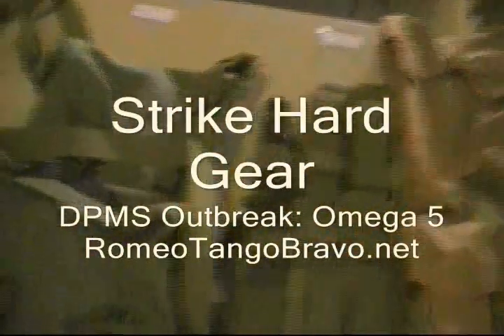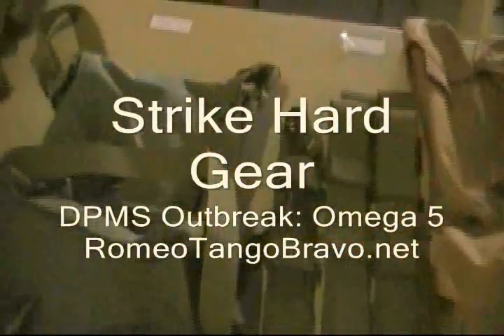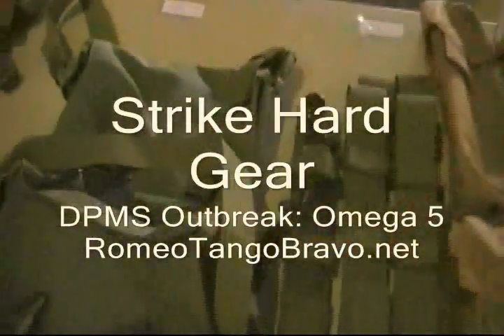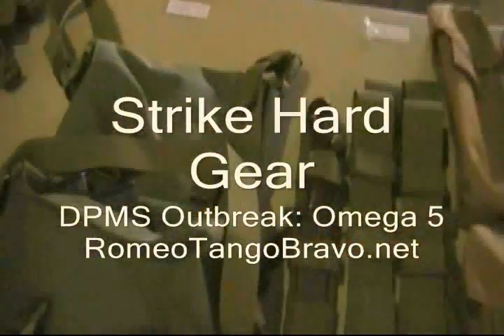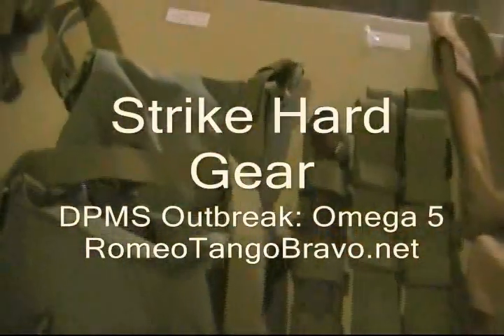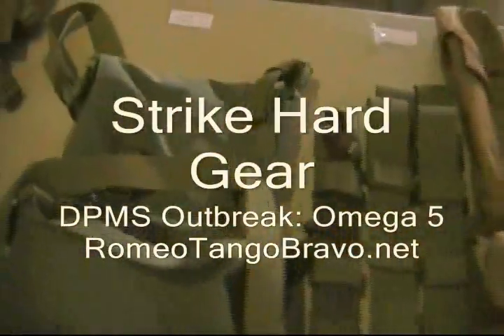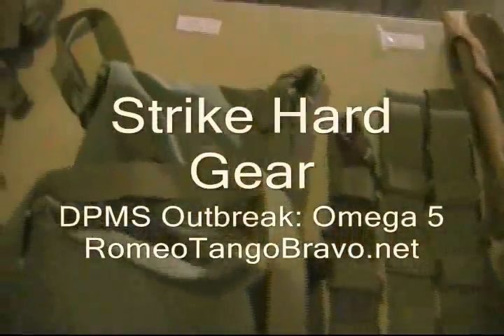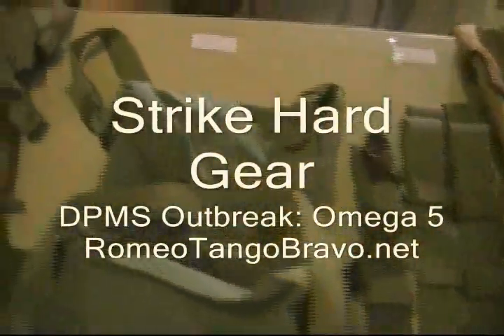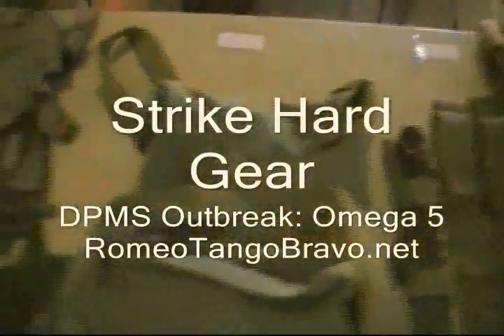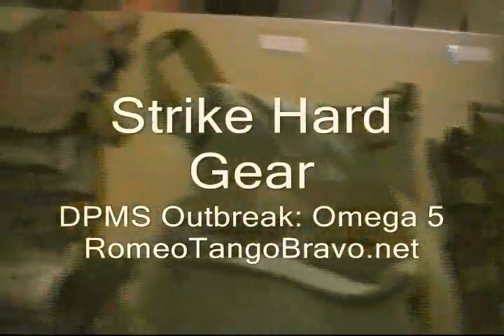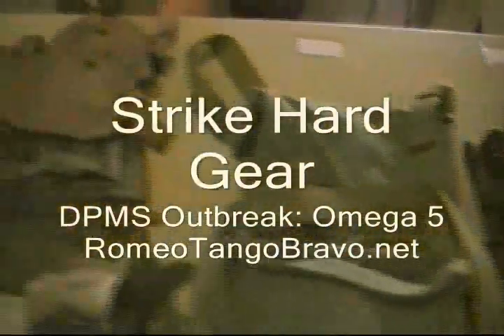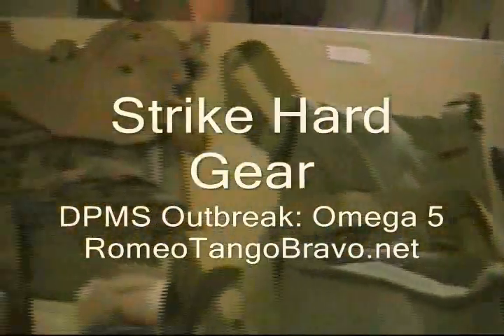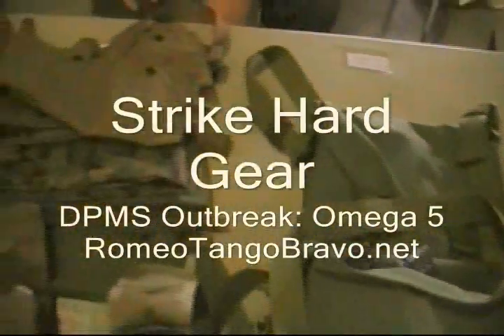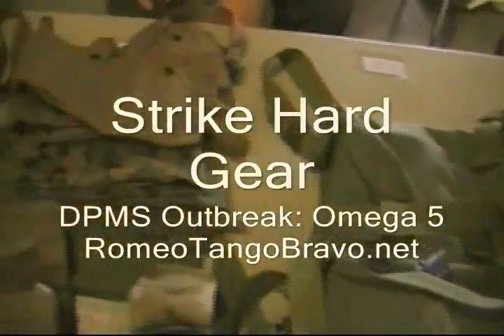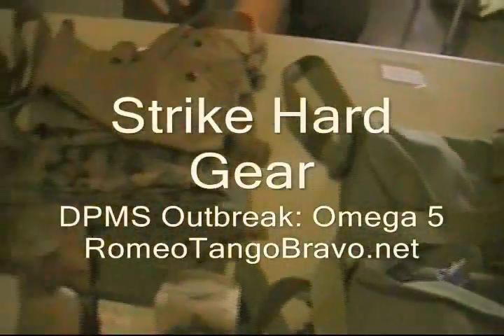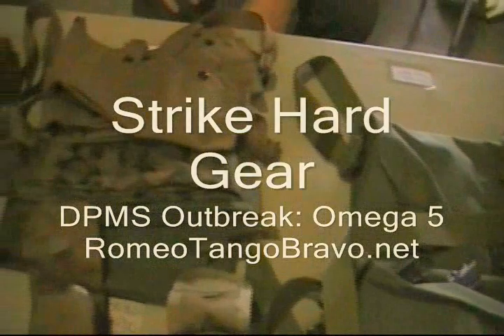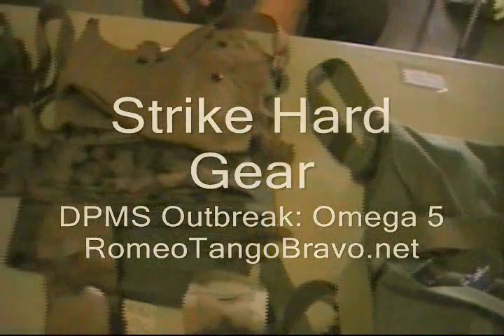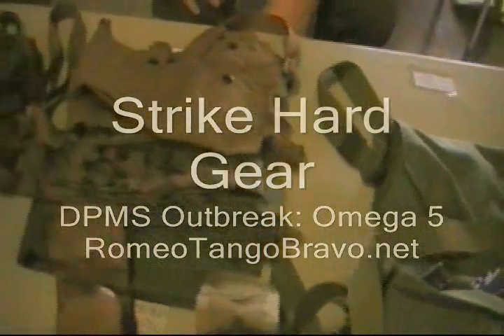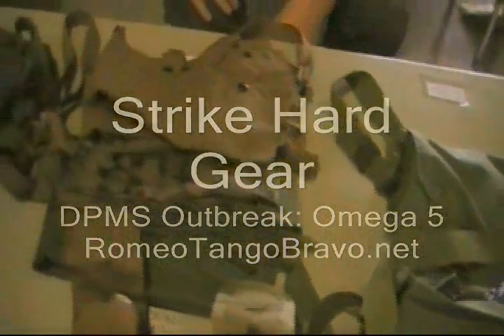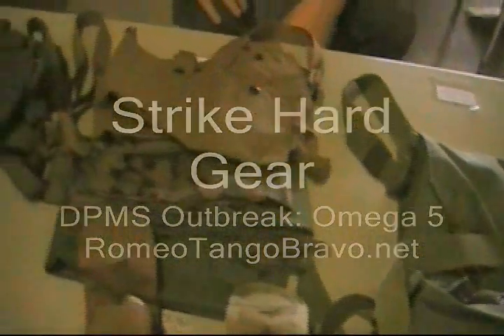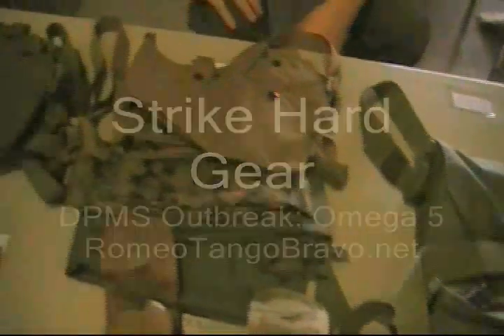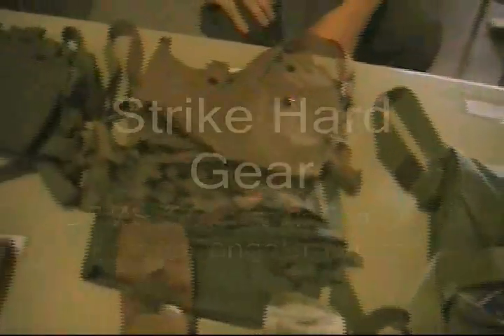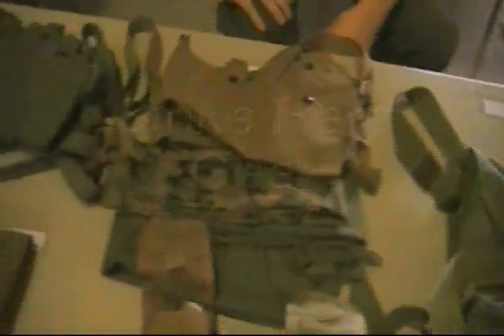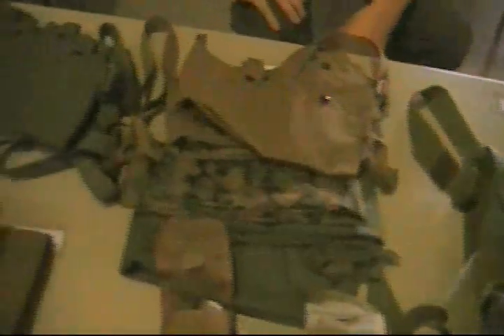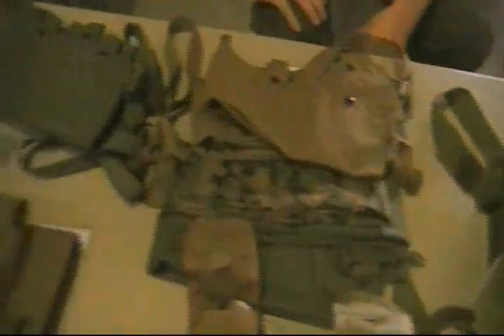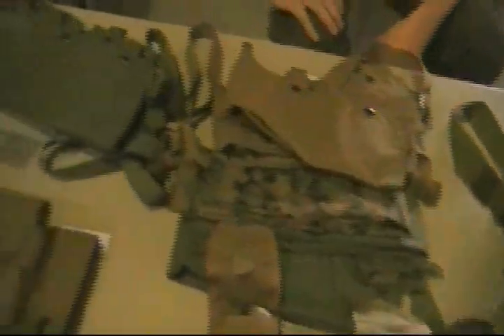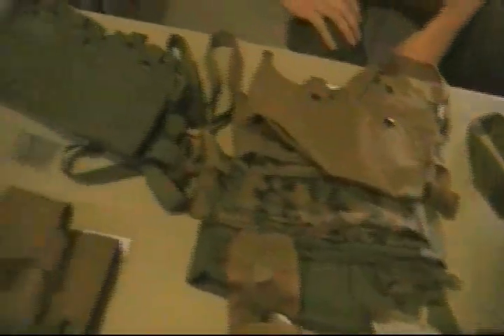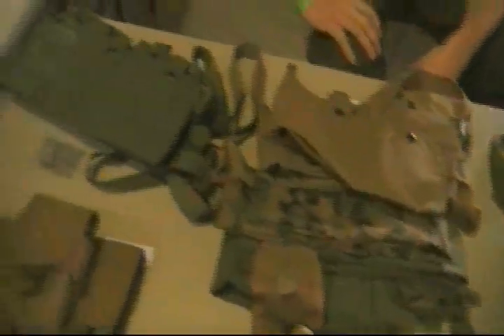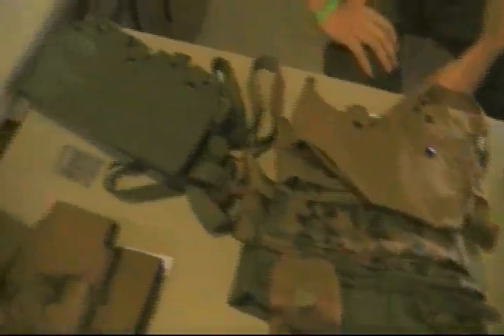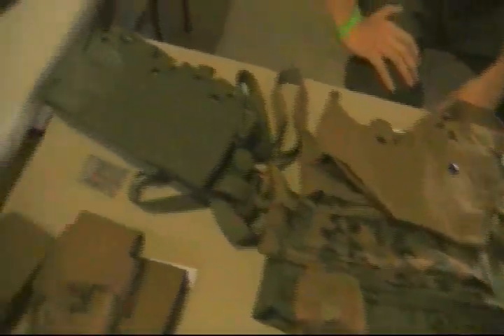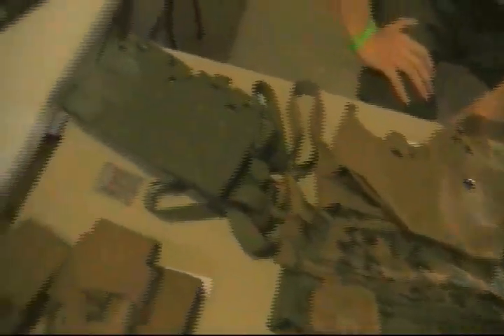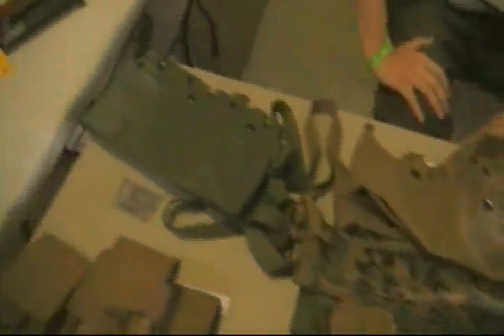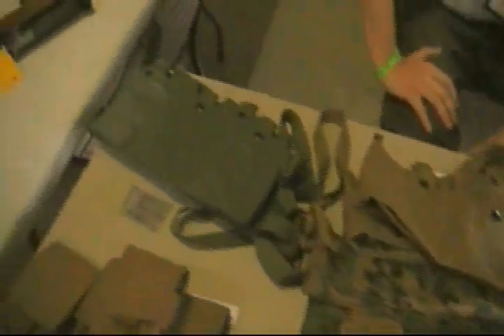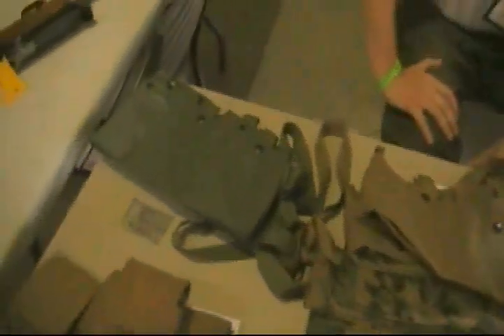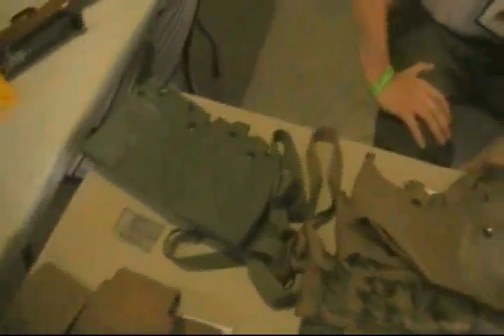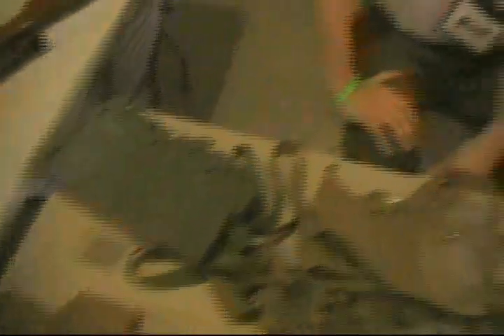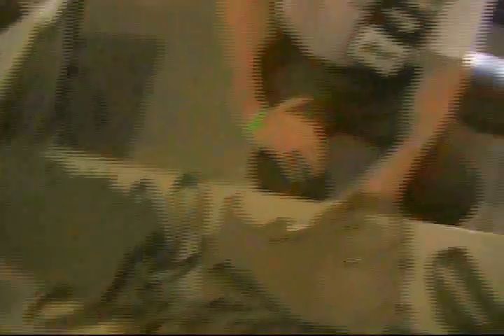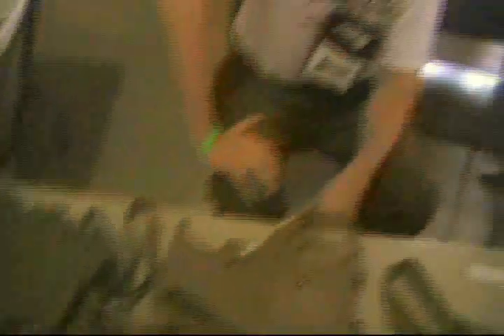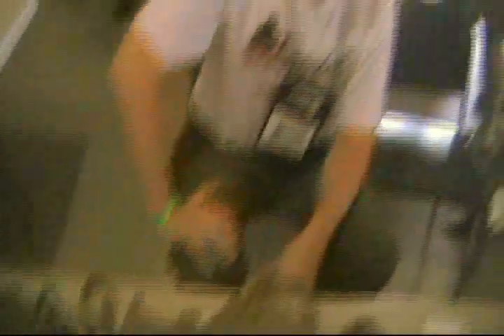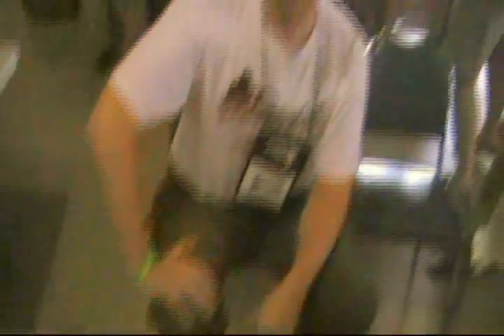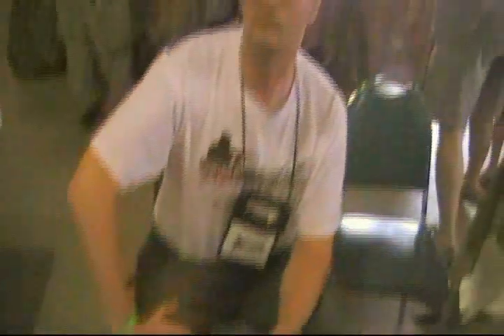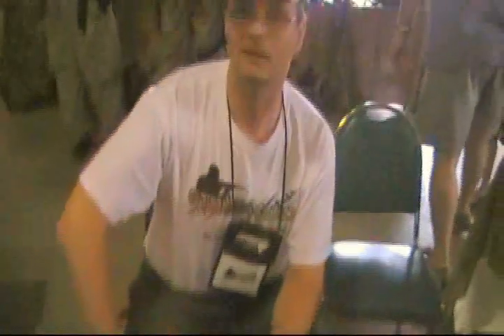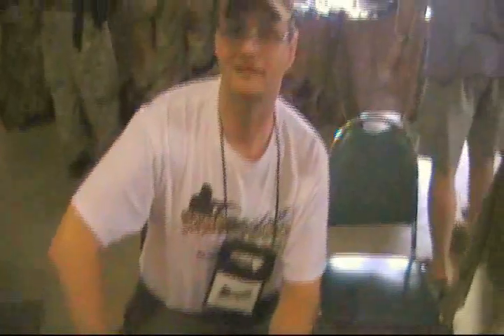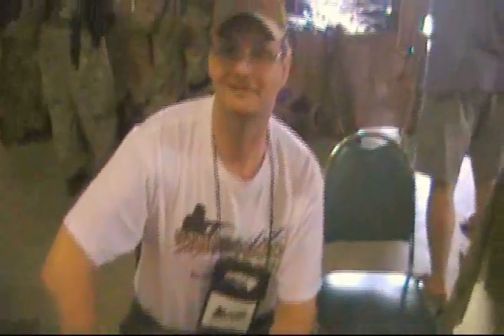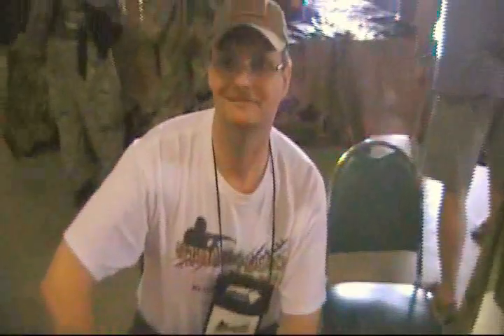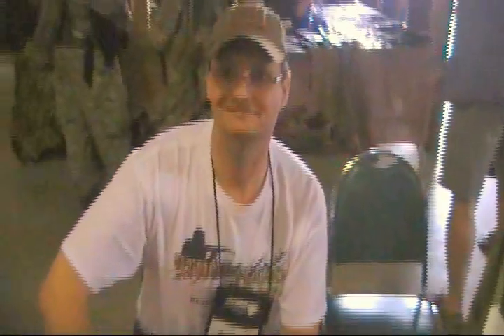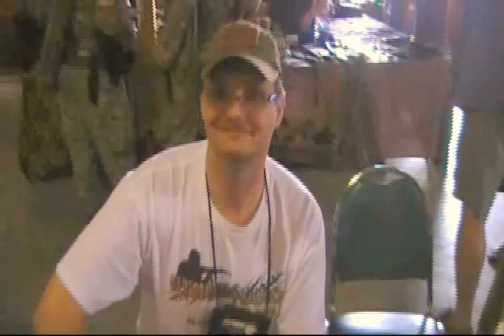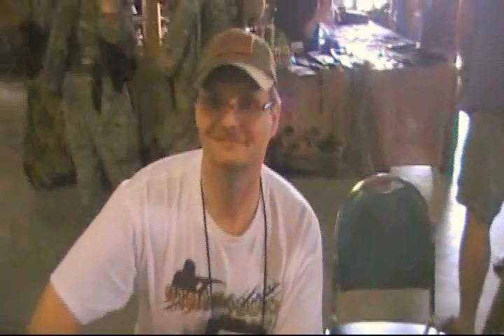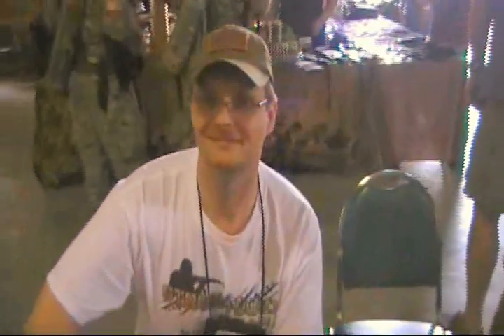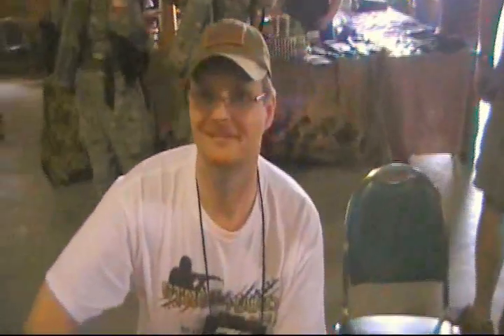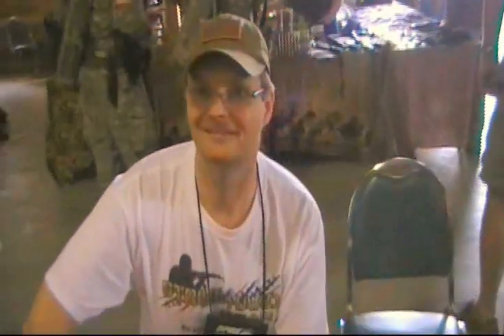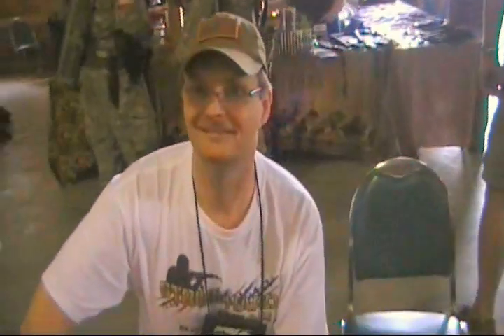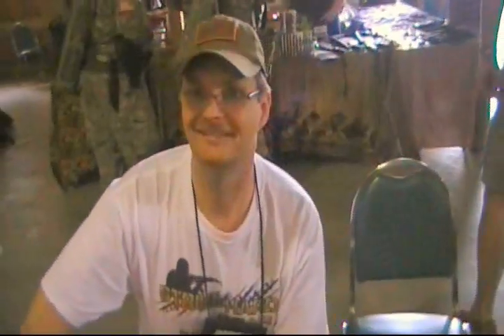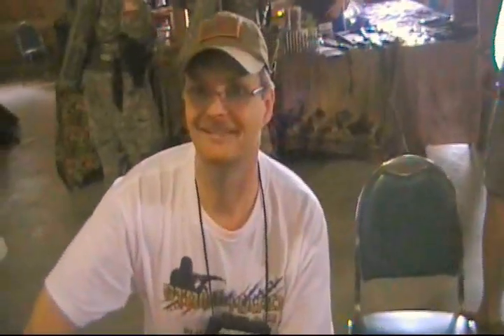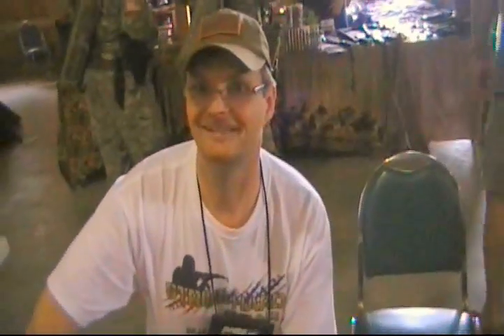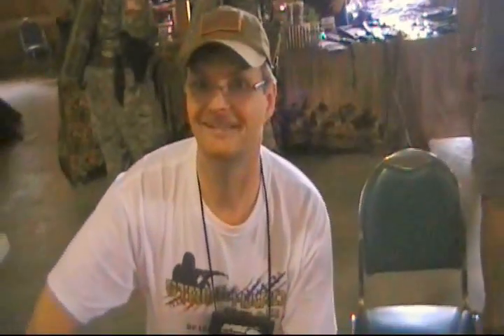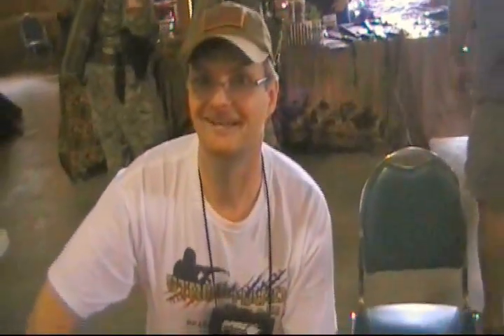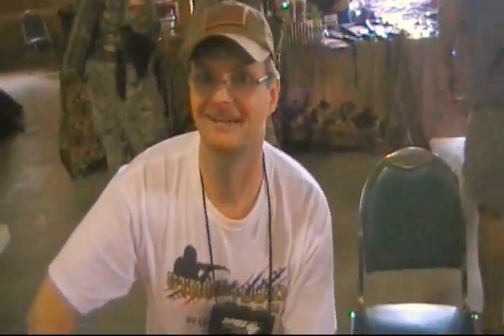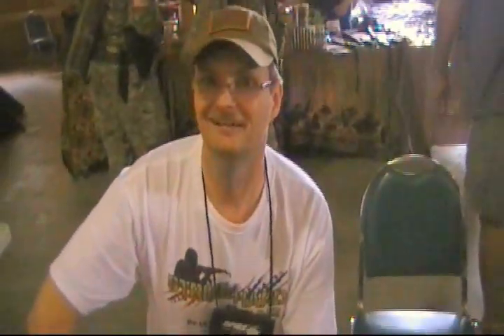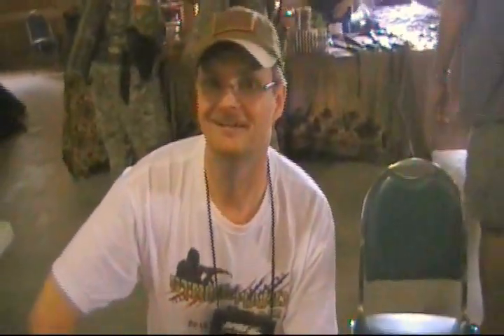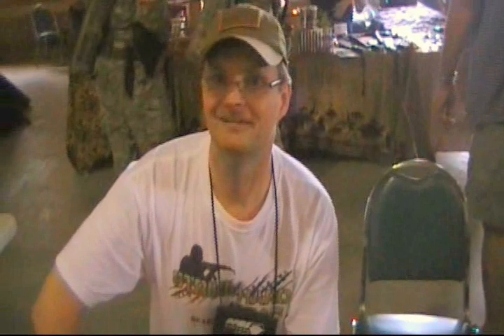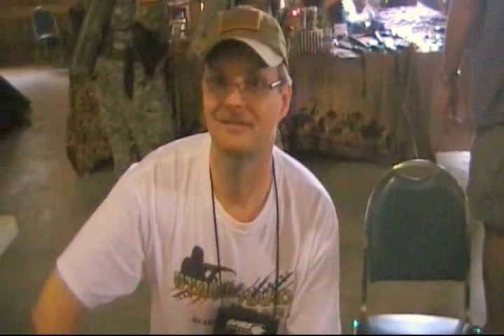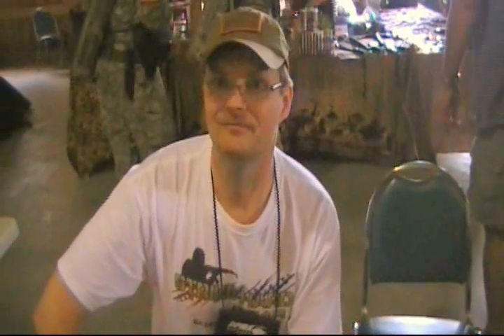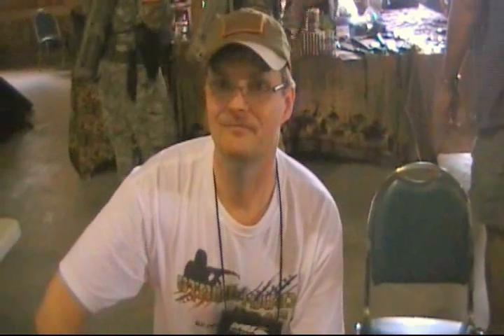RomeoTangleBravo.net, still at the DPMS Omega Outbreak 5 shoot. We're here with Todd from Strike Hard Gear. Todd, what are you all about?